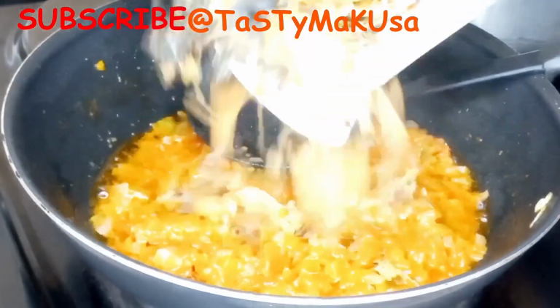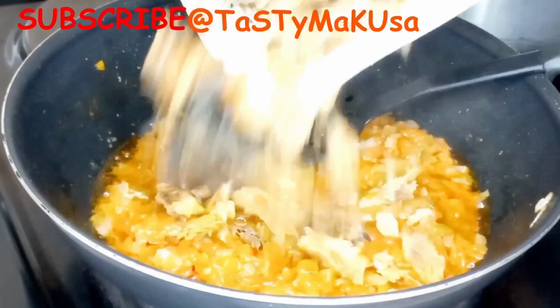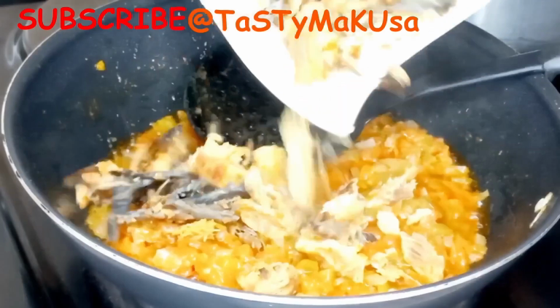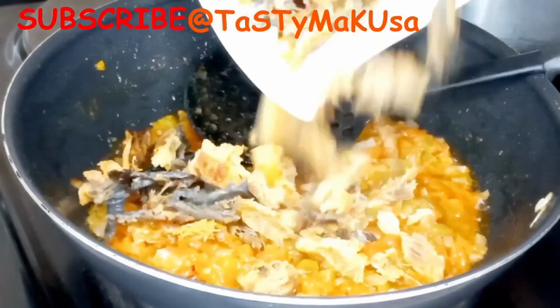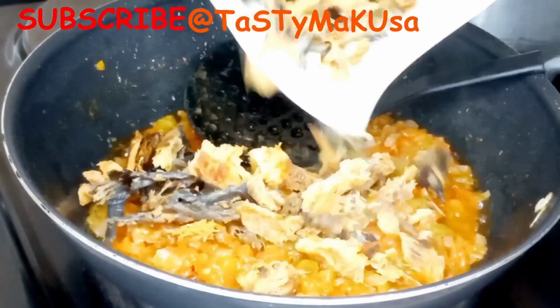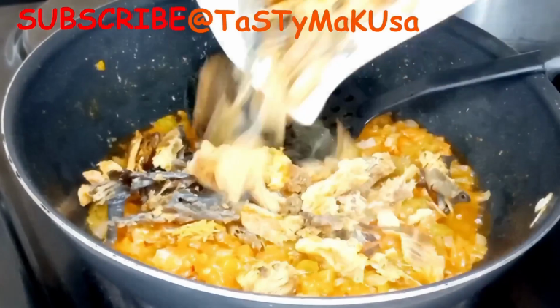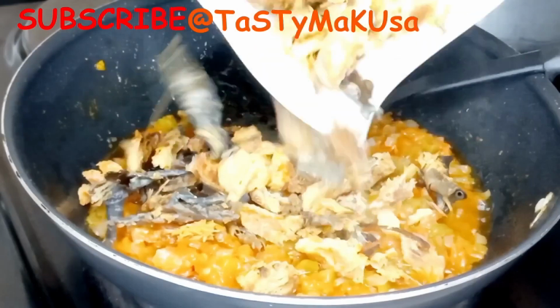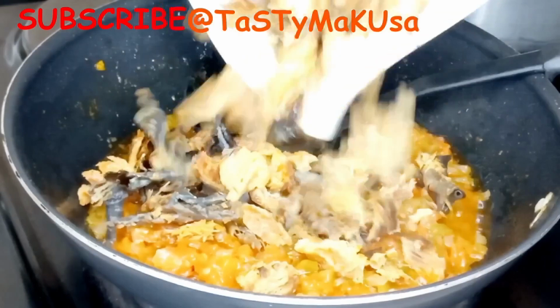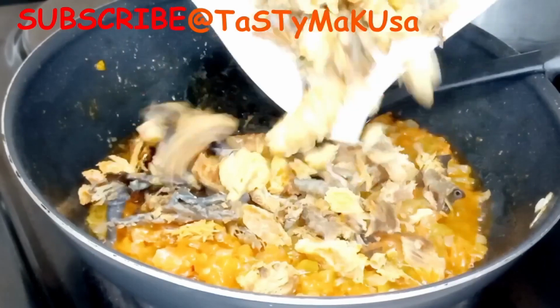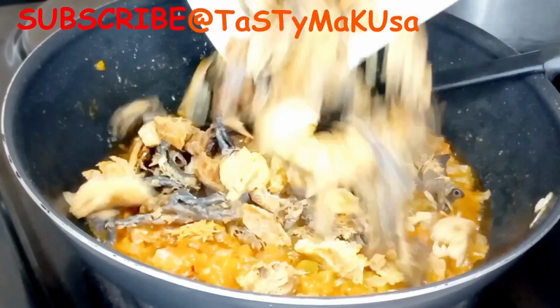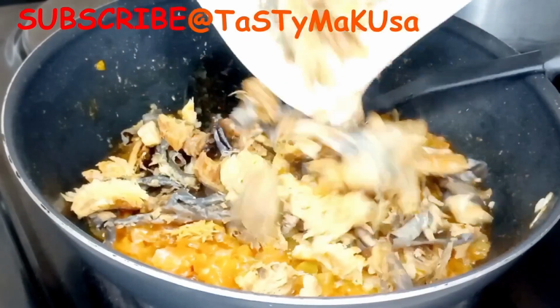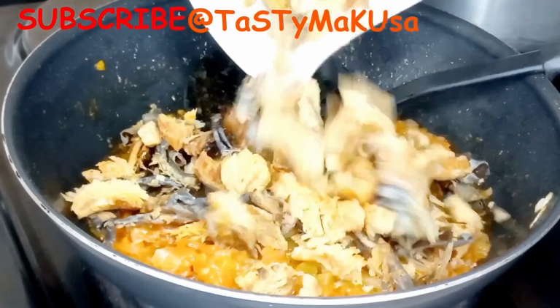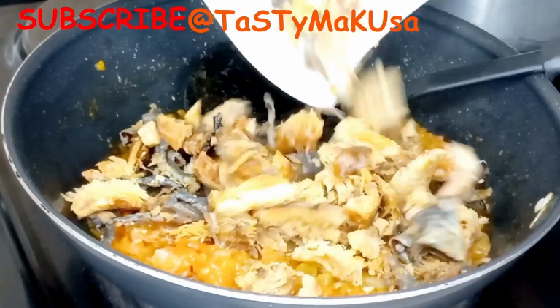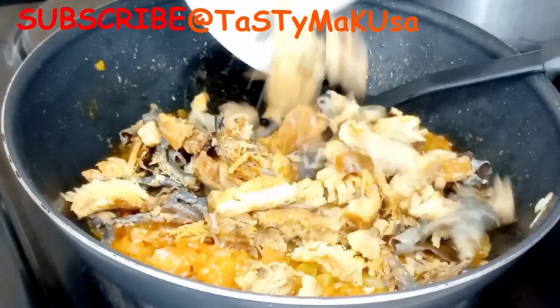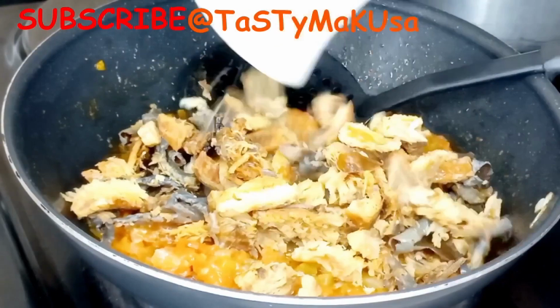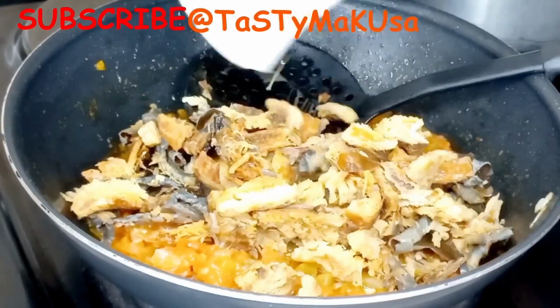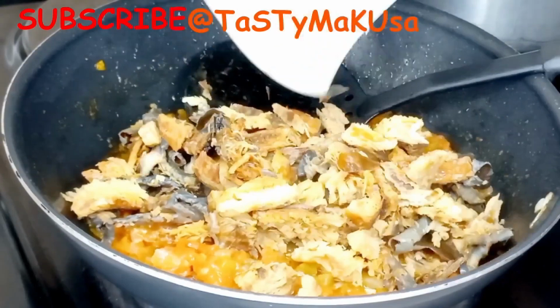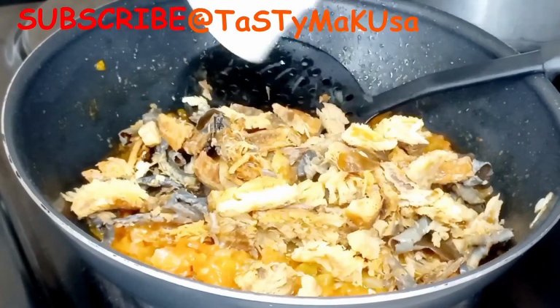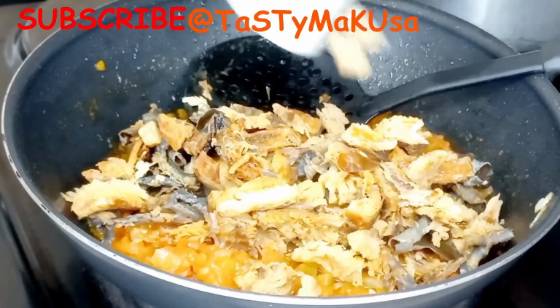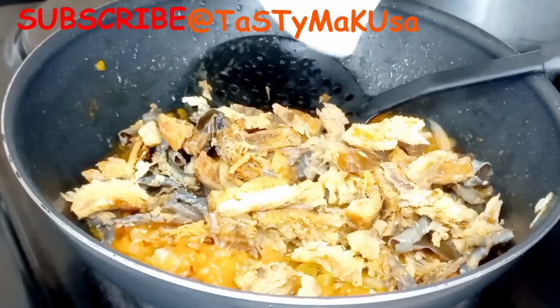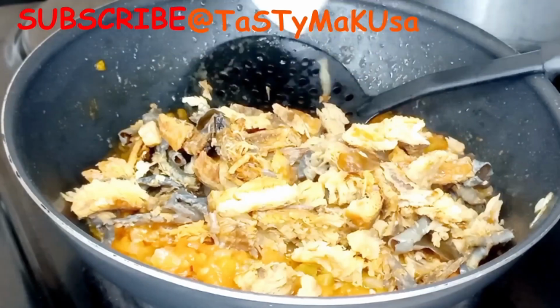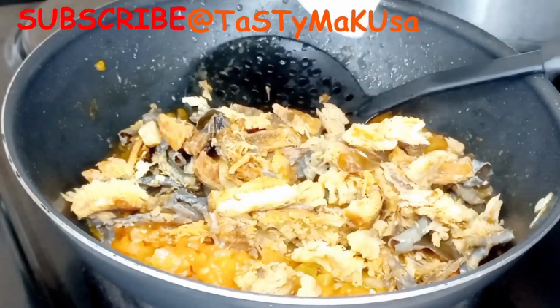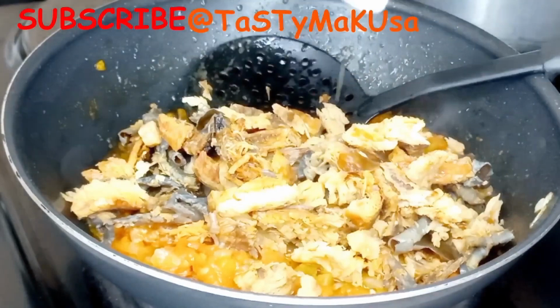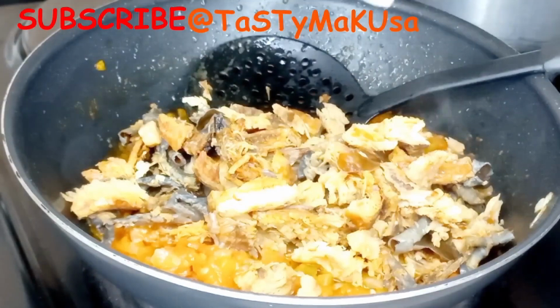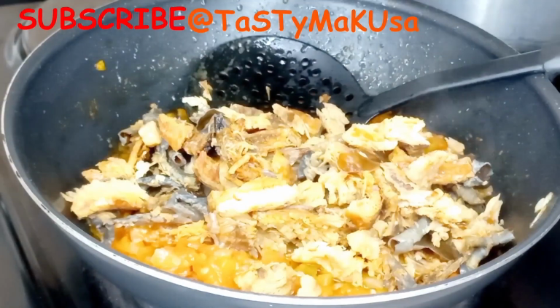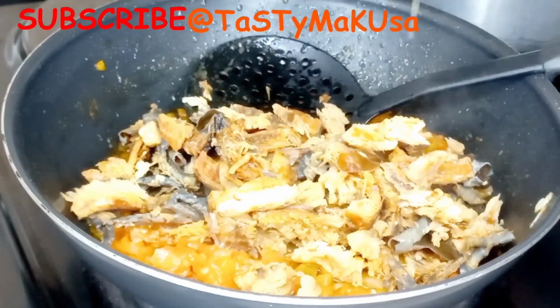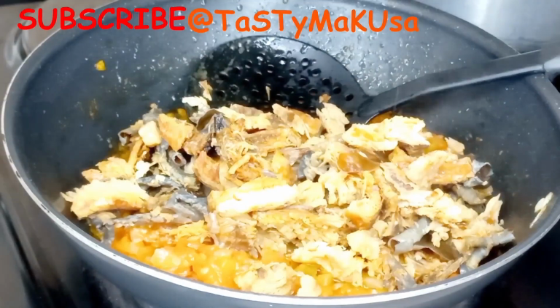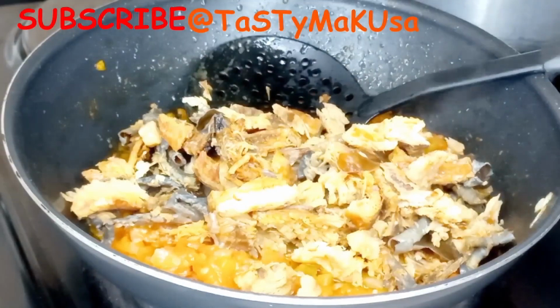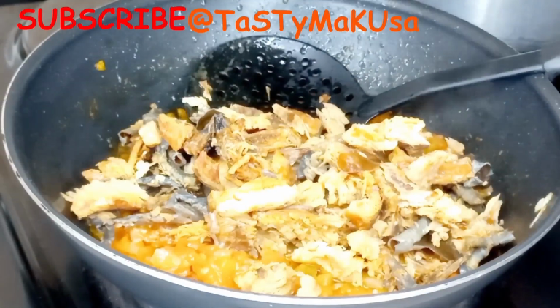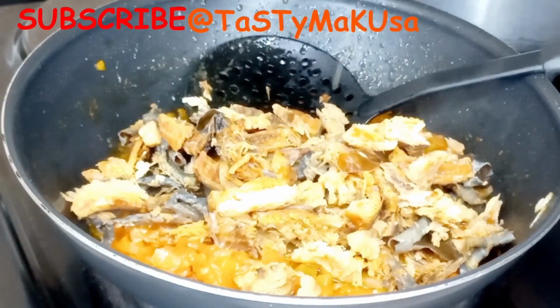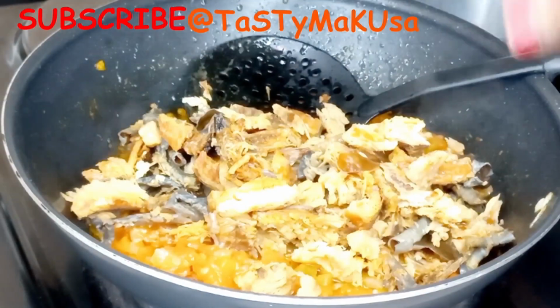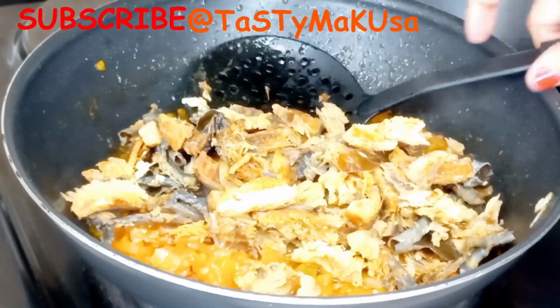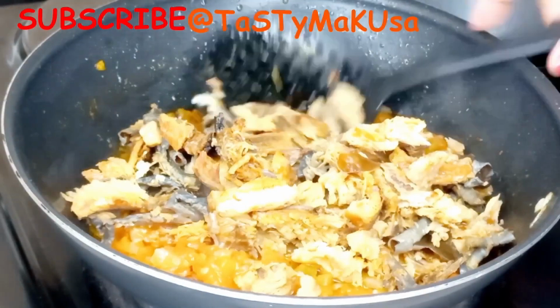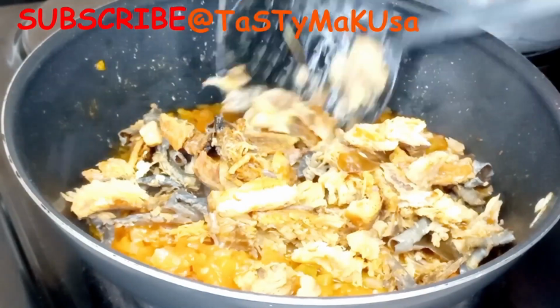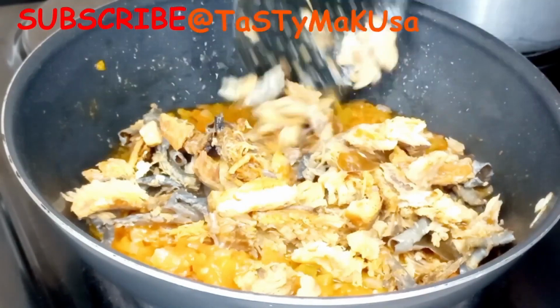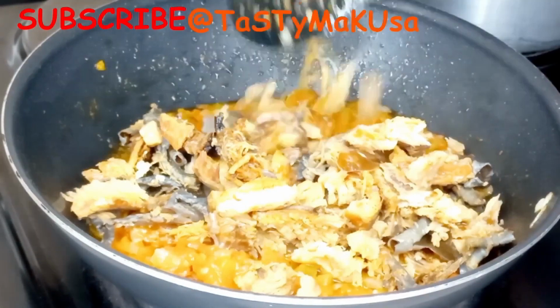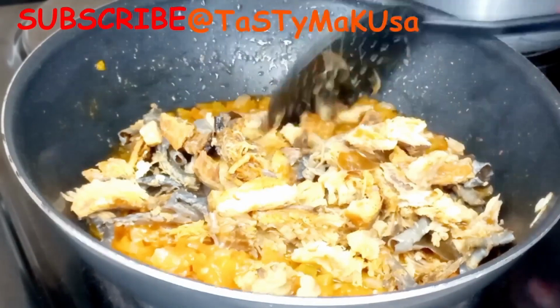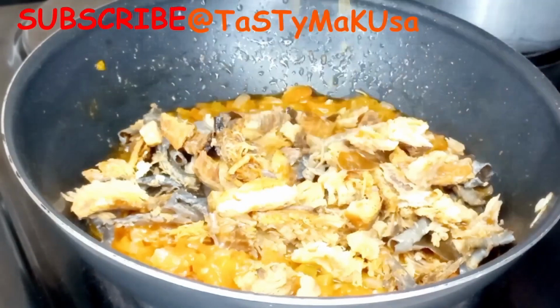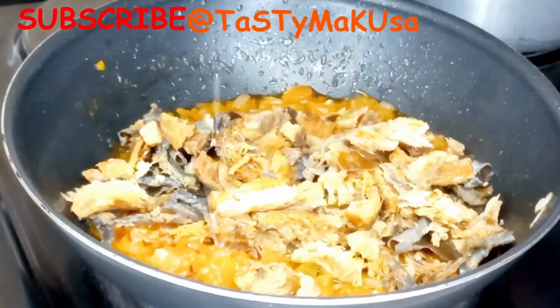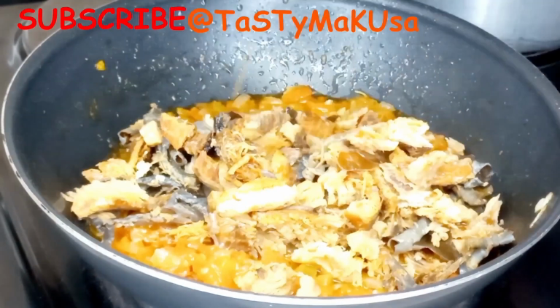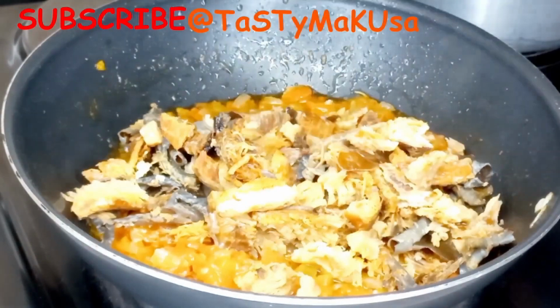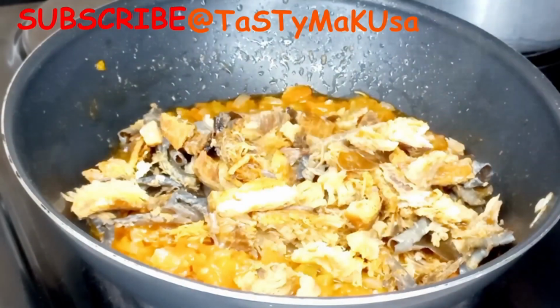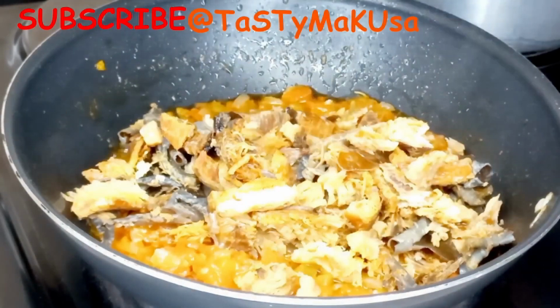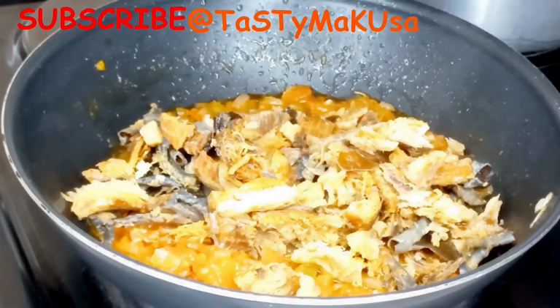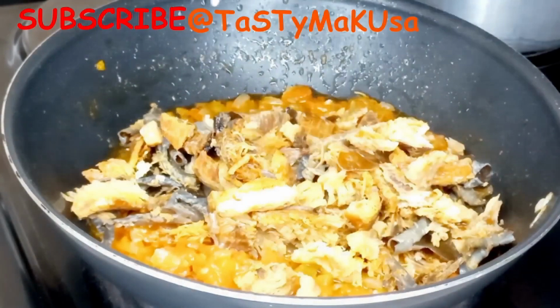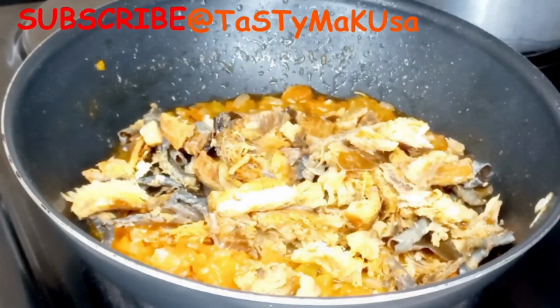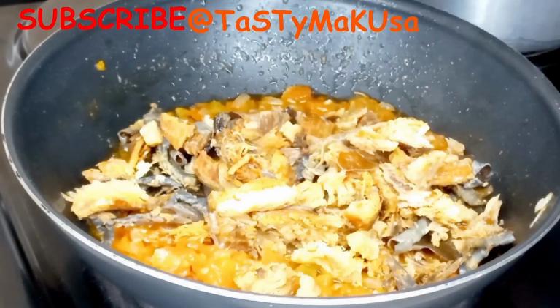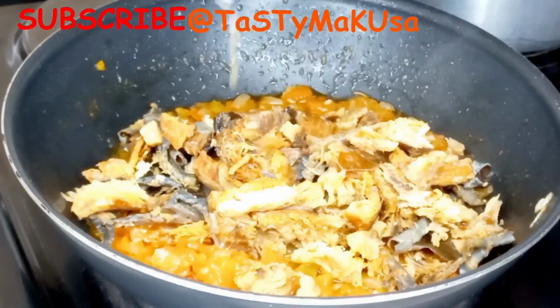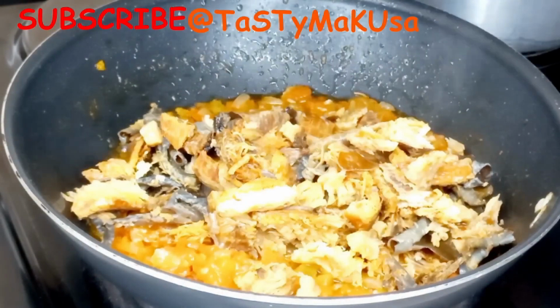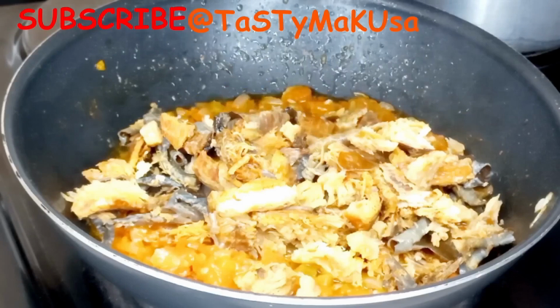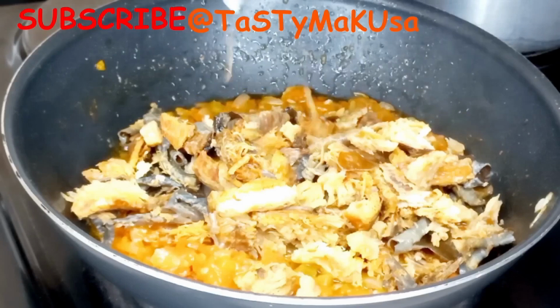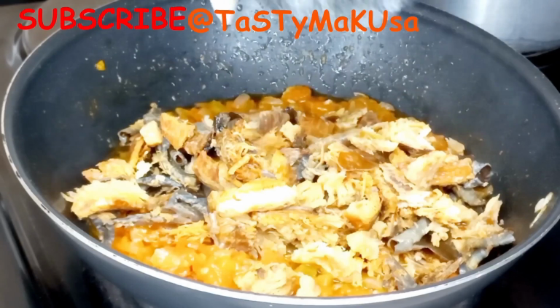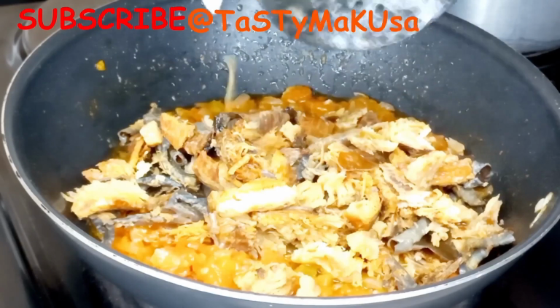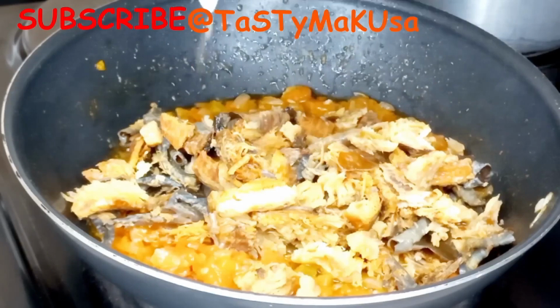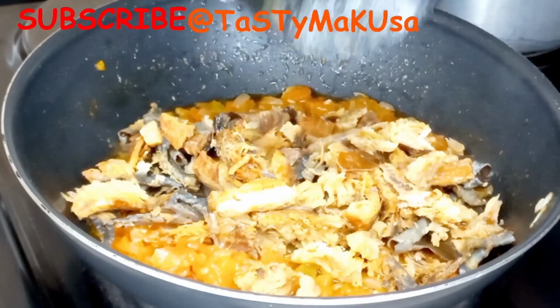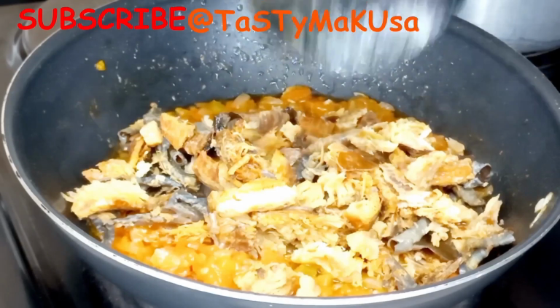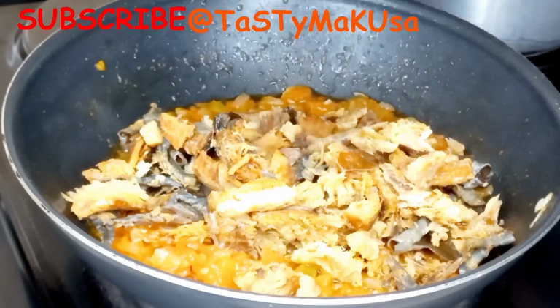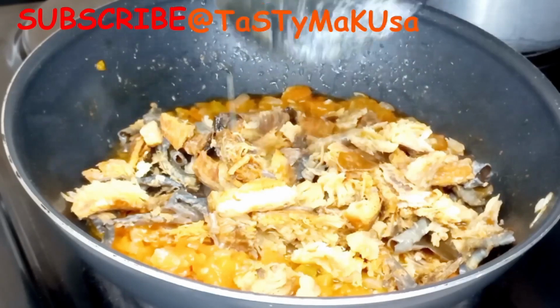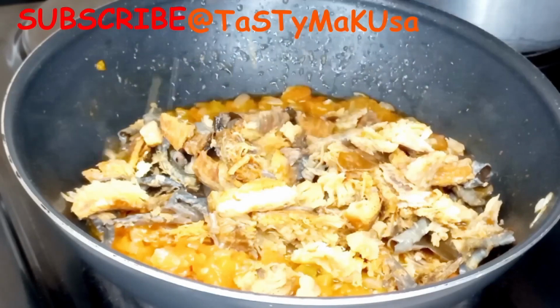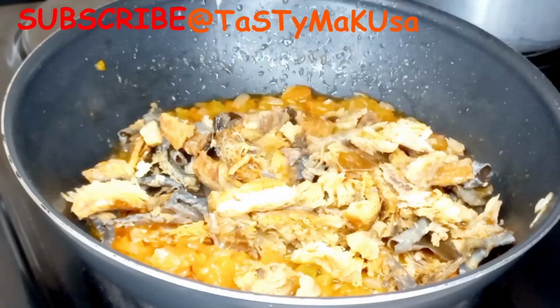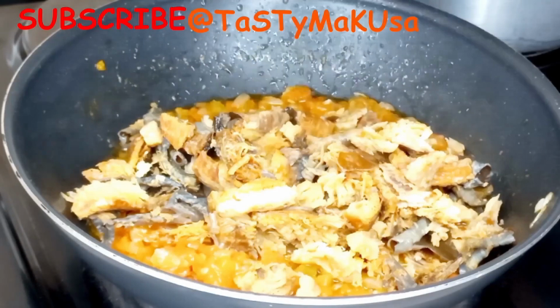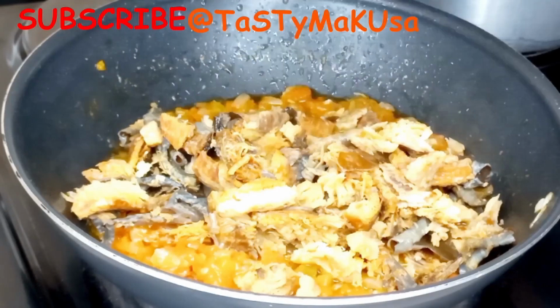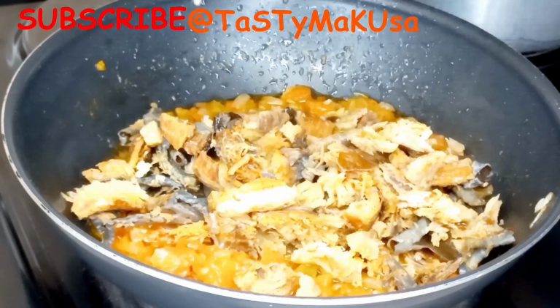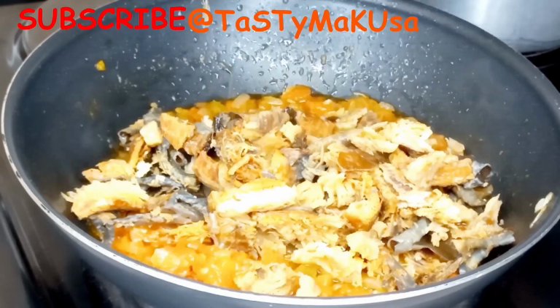Time to add the fish. Fry well until they are all combined, then you can add your okra.